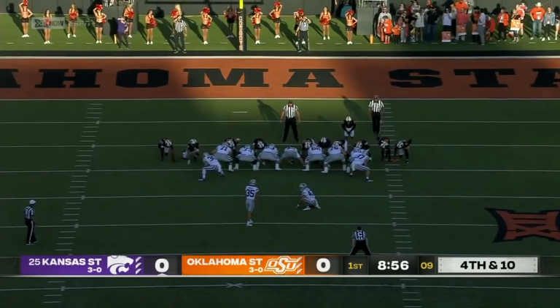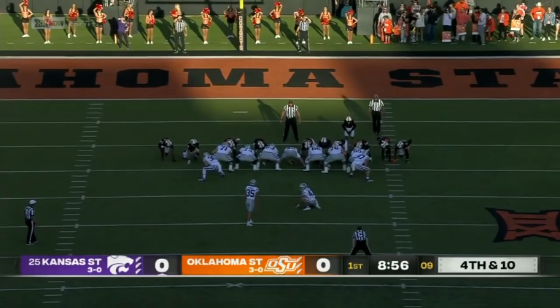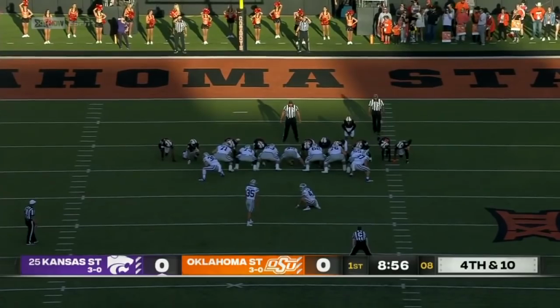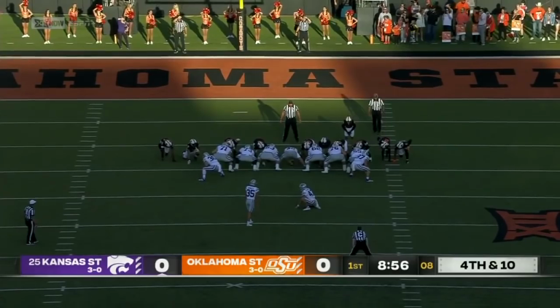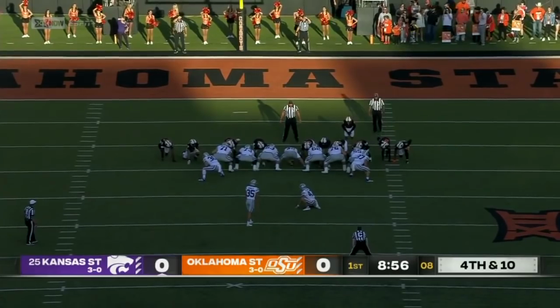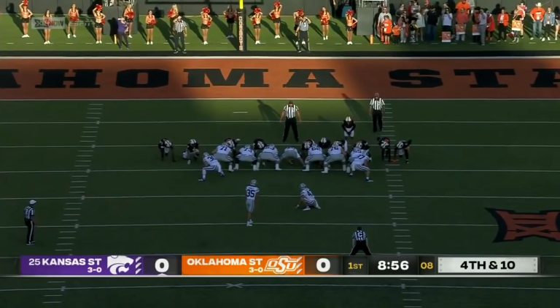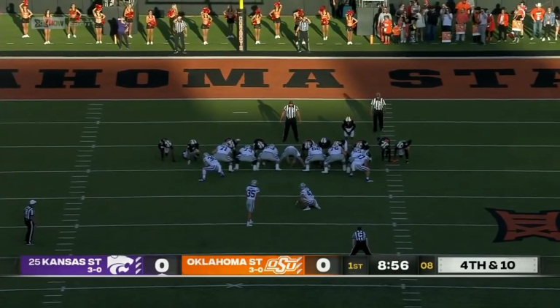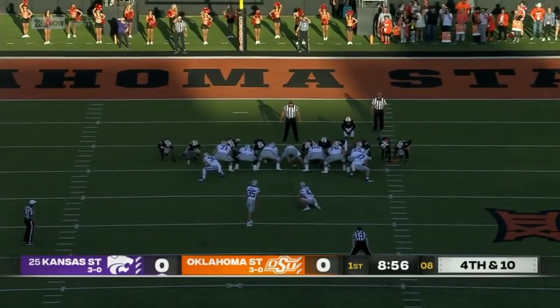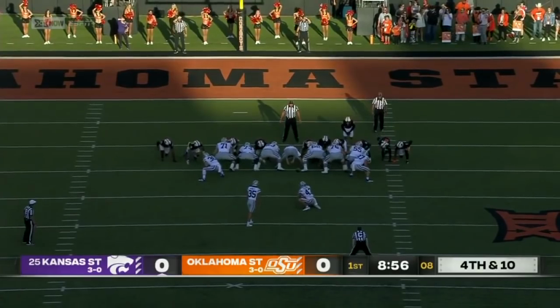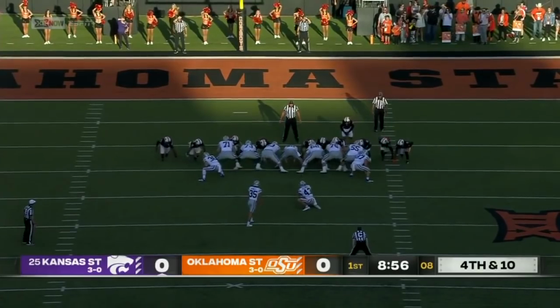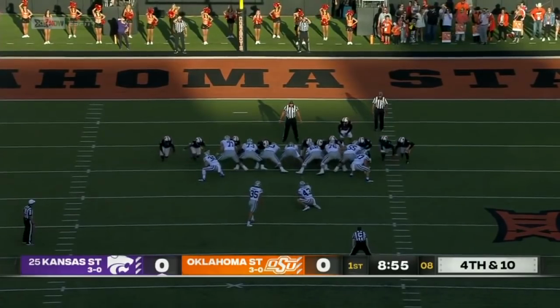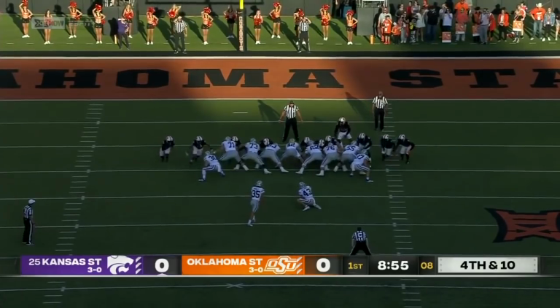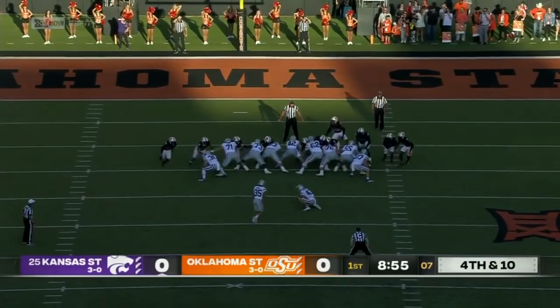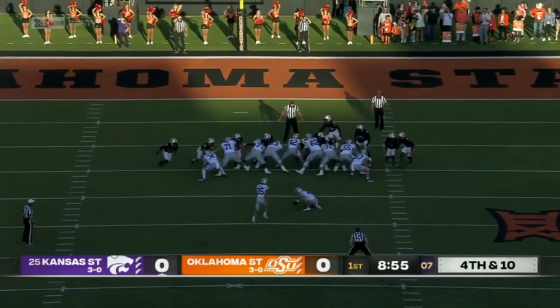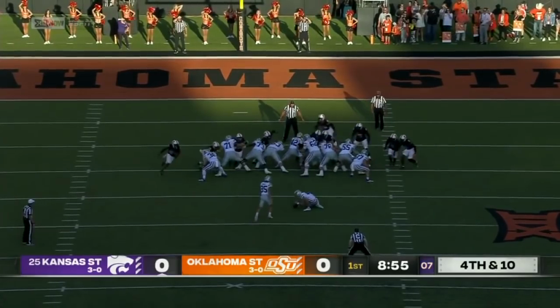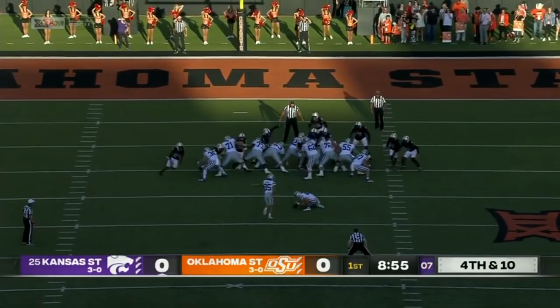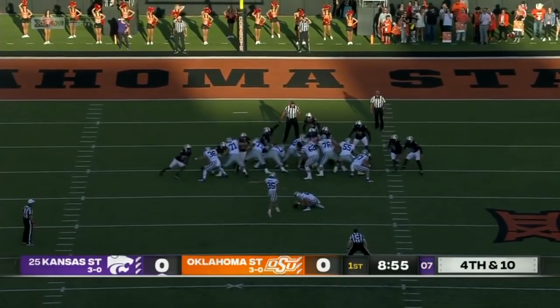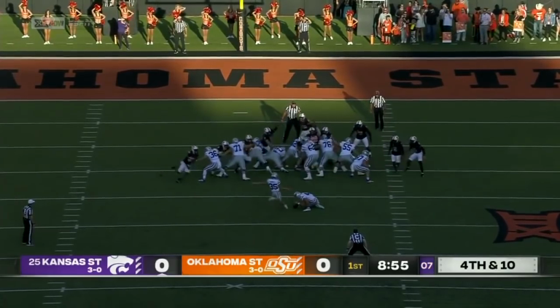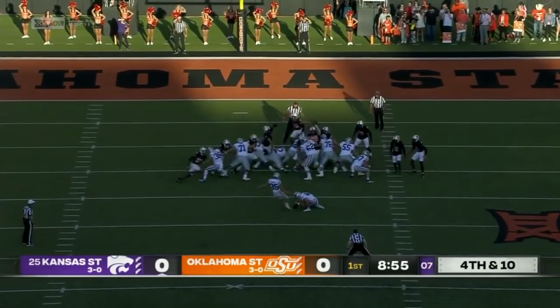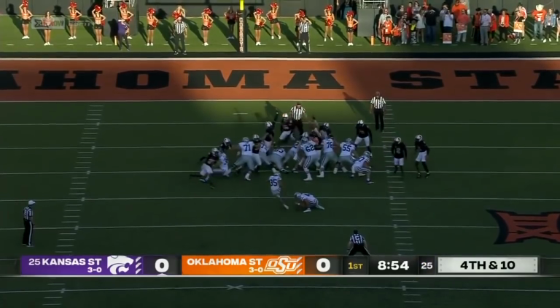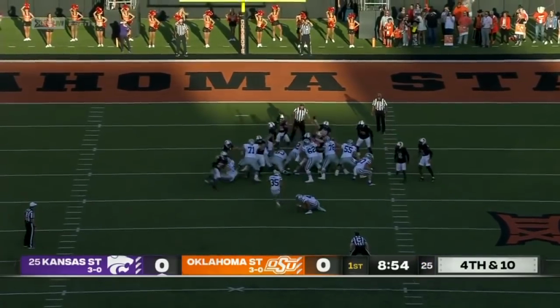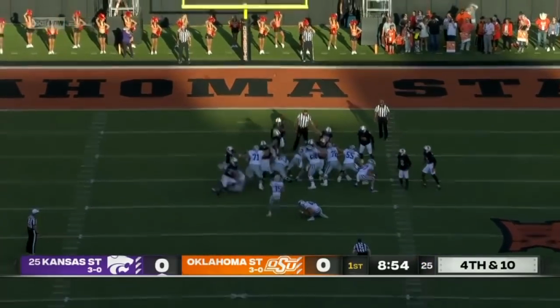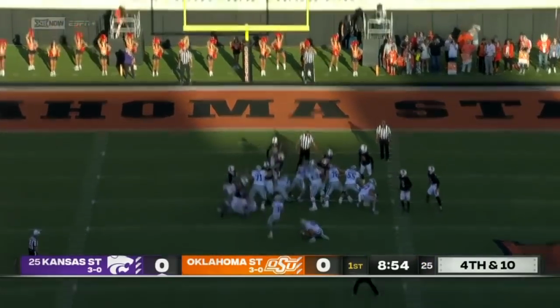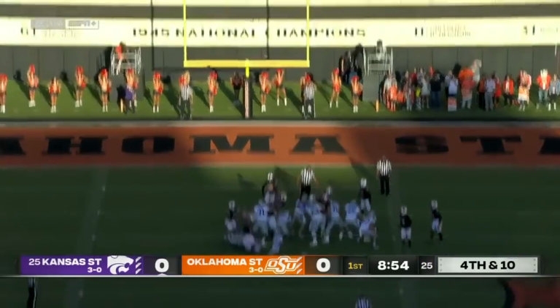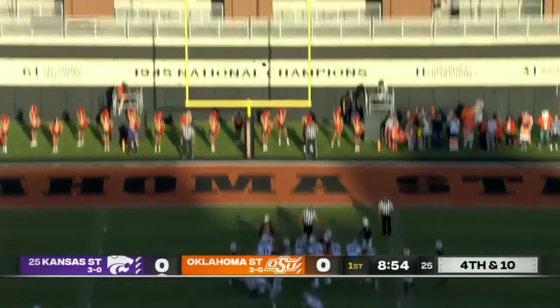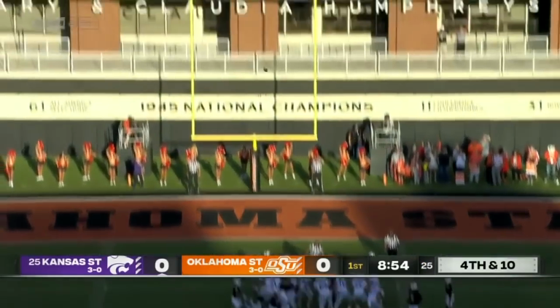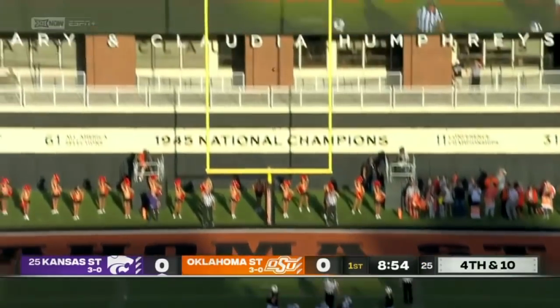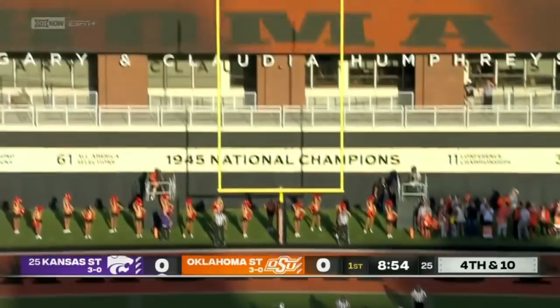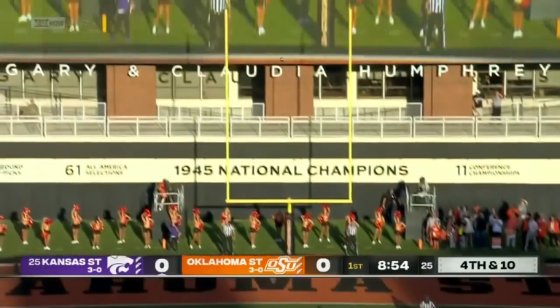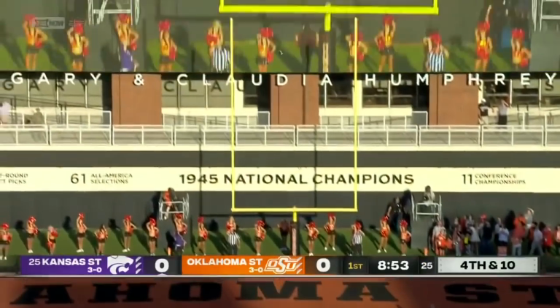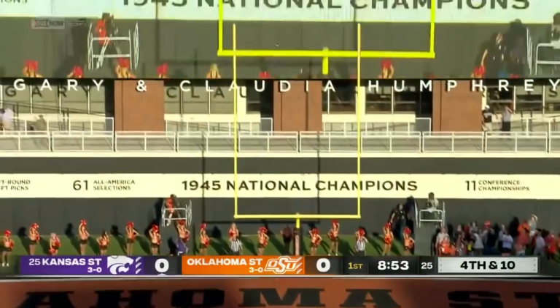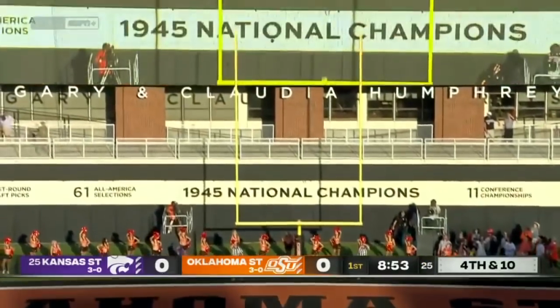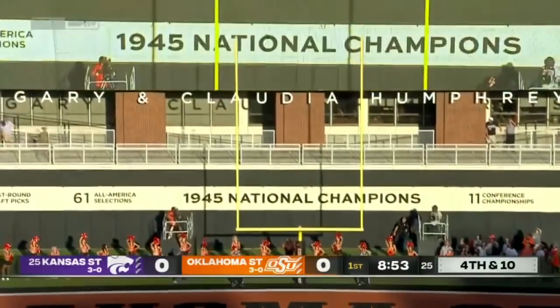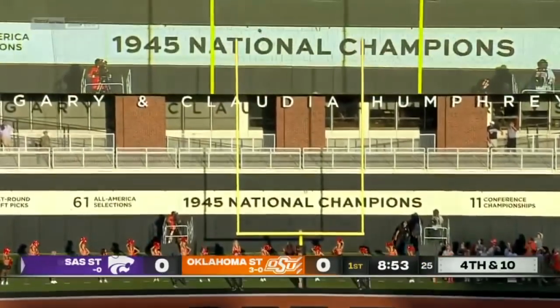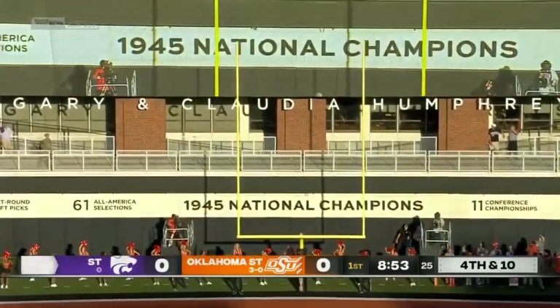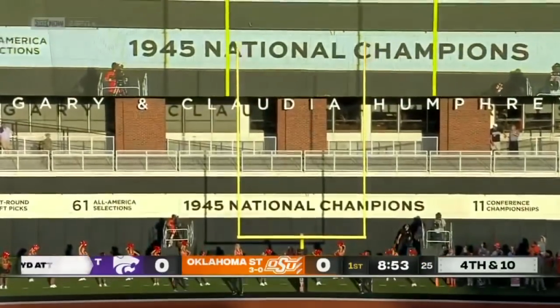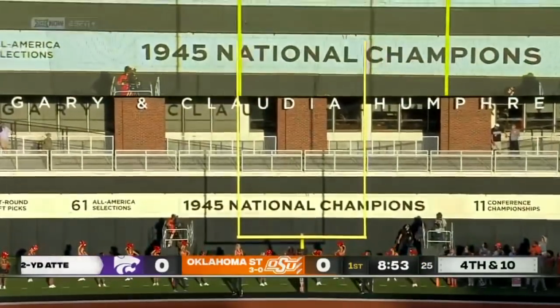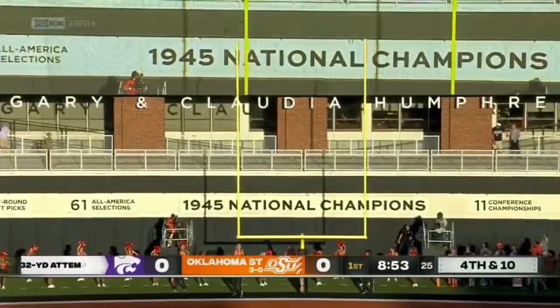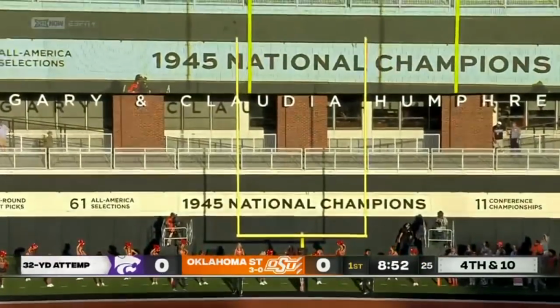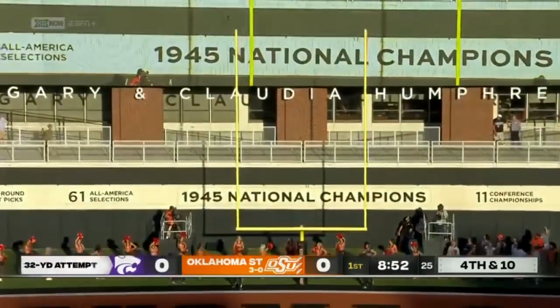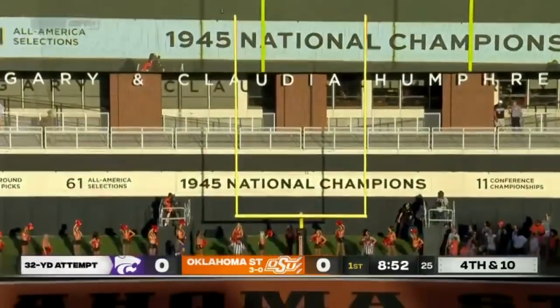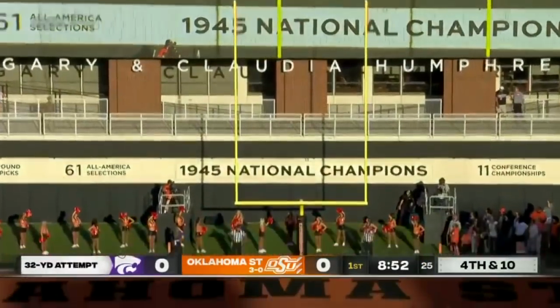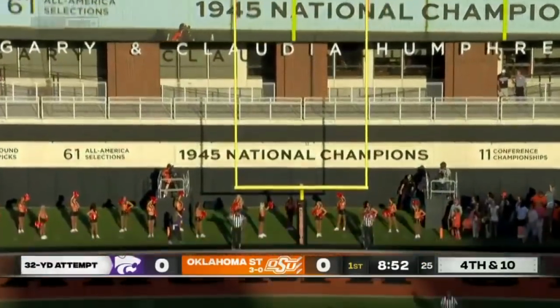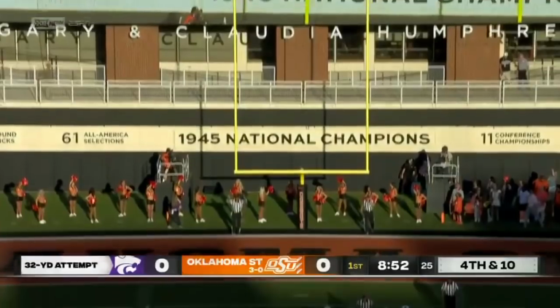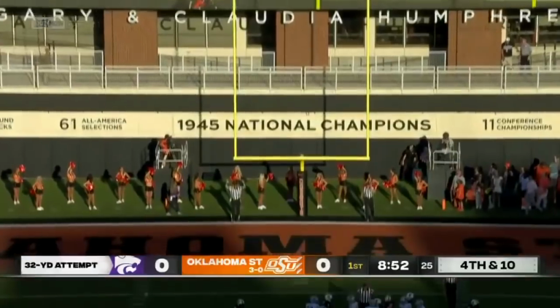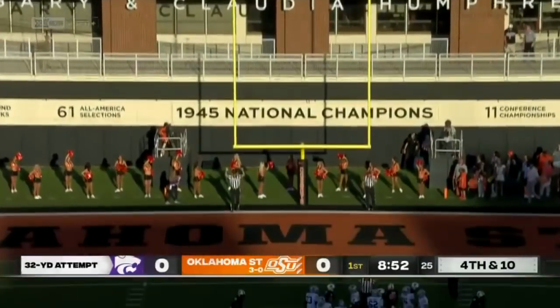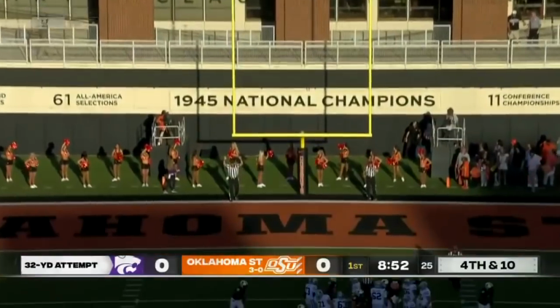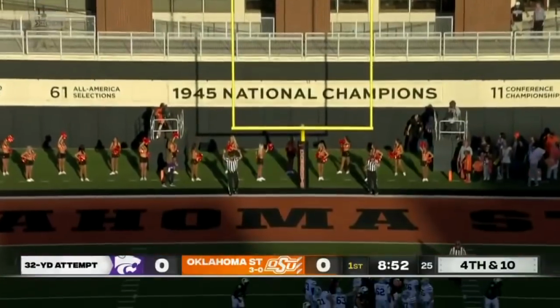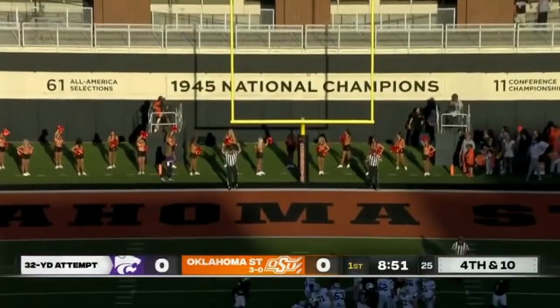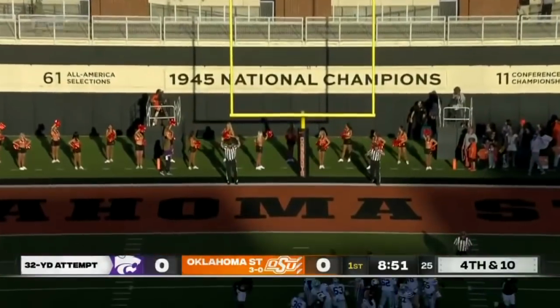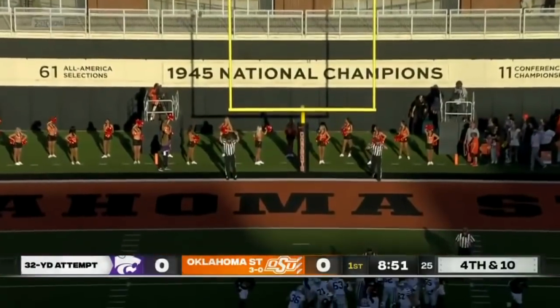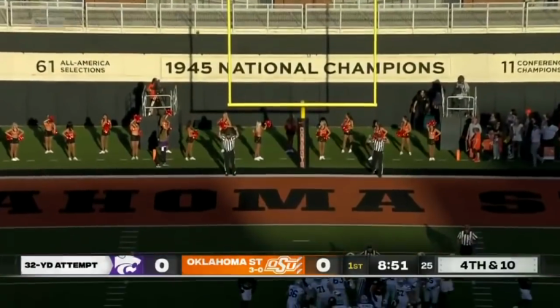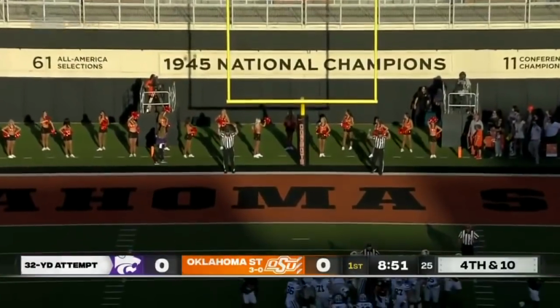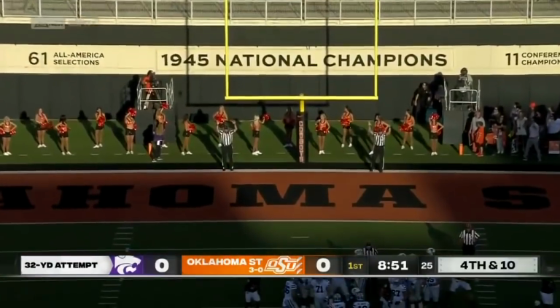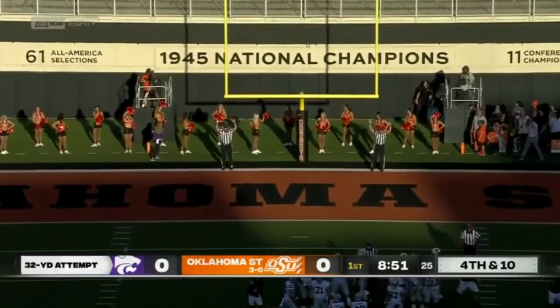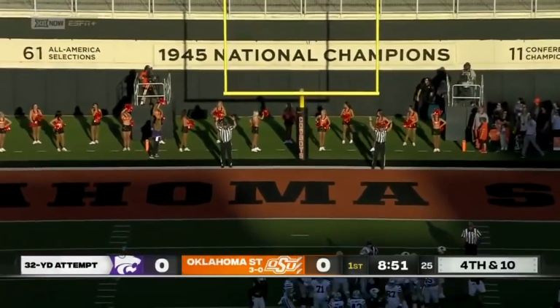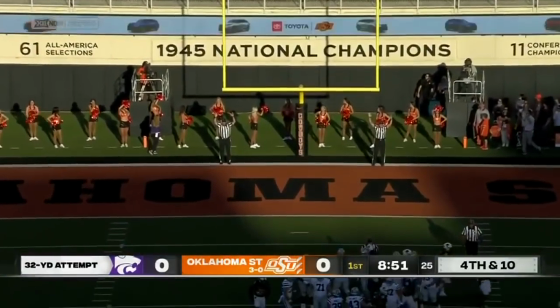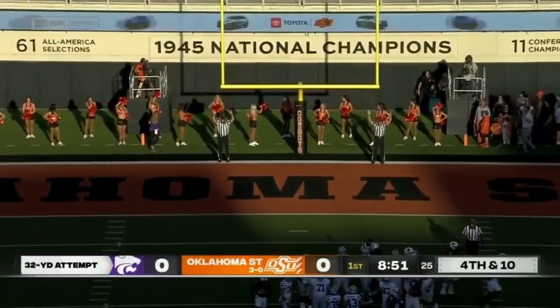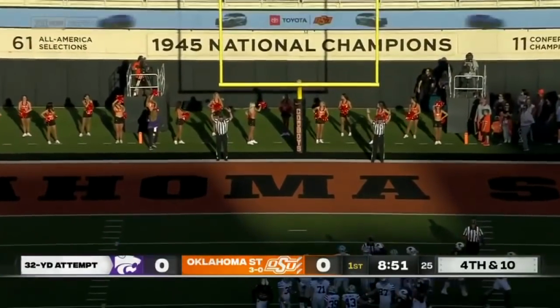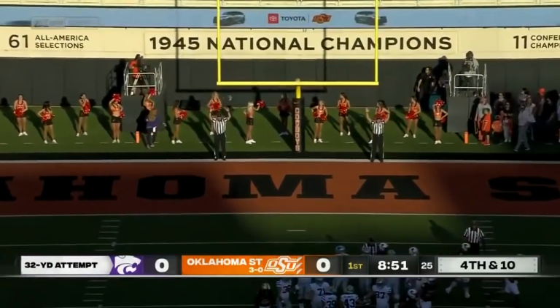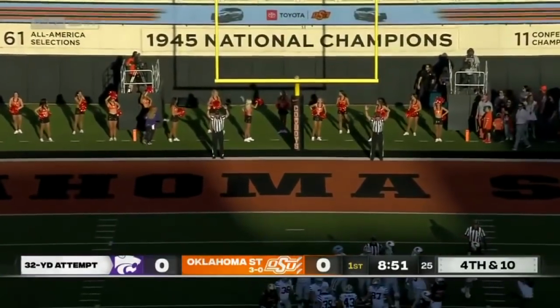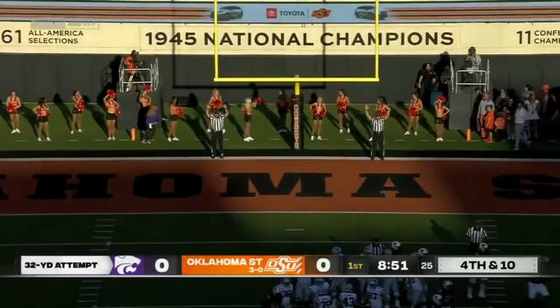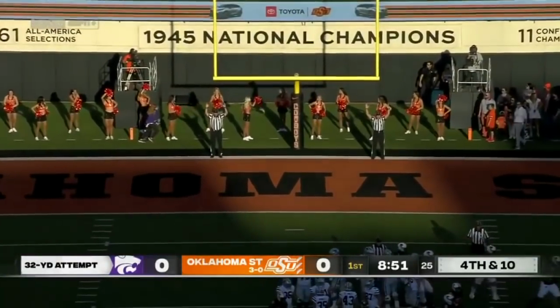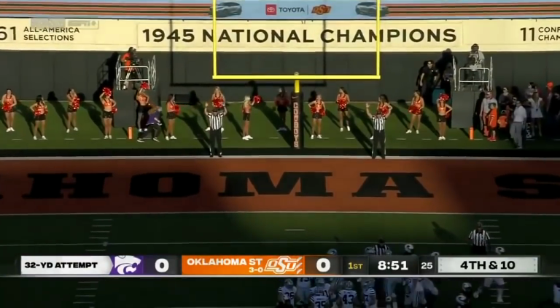To attempt the 32-yard field goal — placement down, kick on the way, plenty of leg, and it is good.